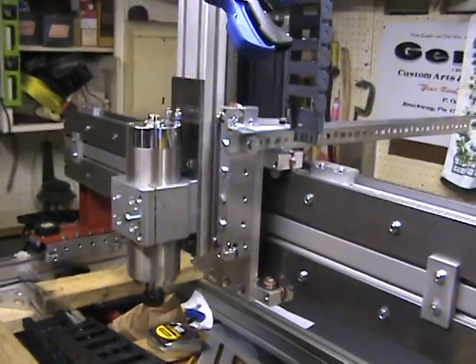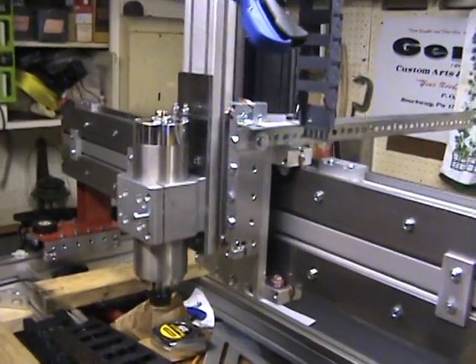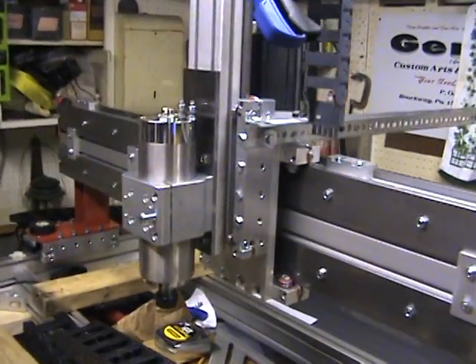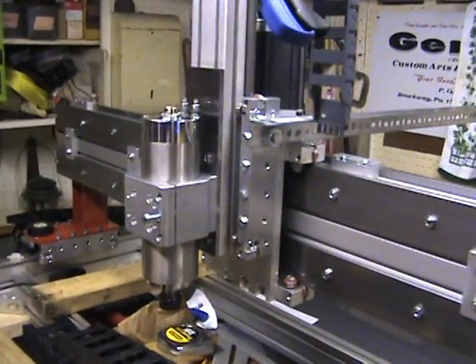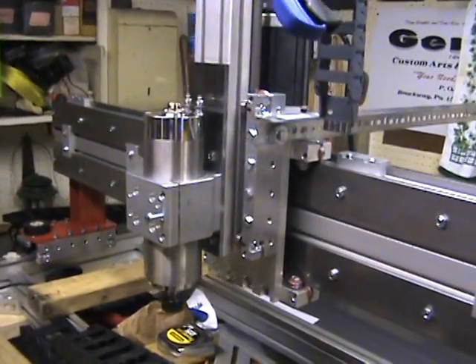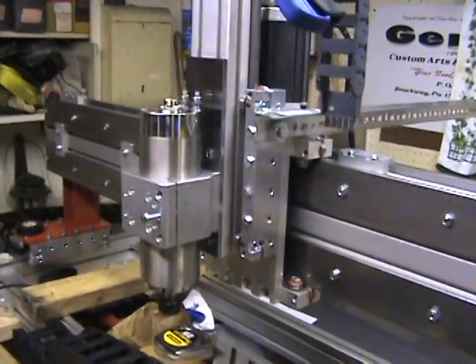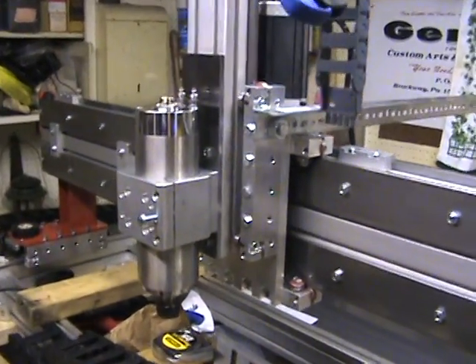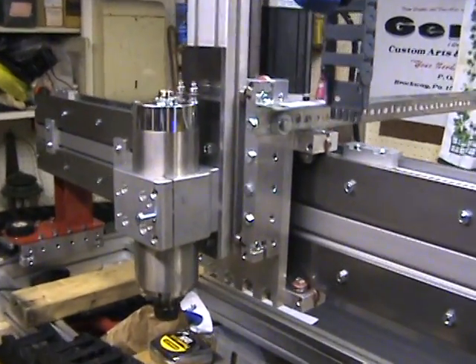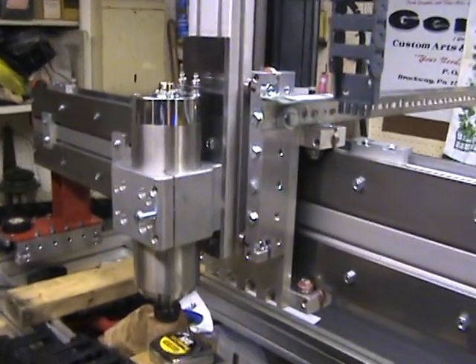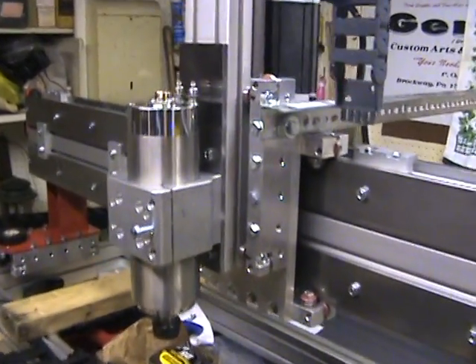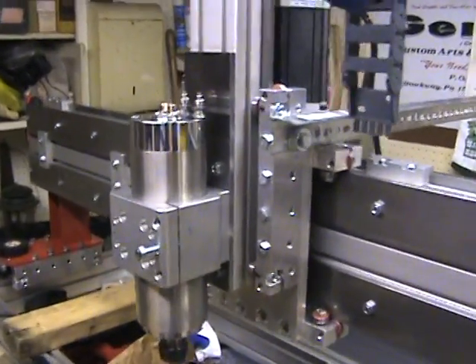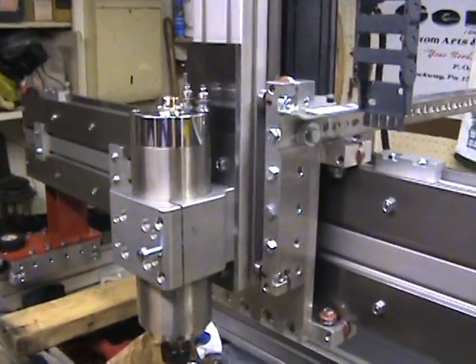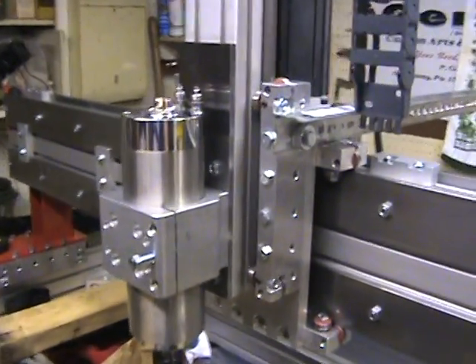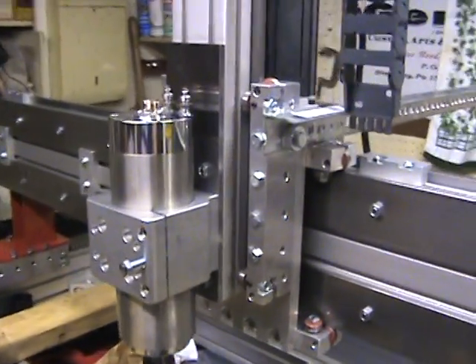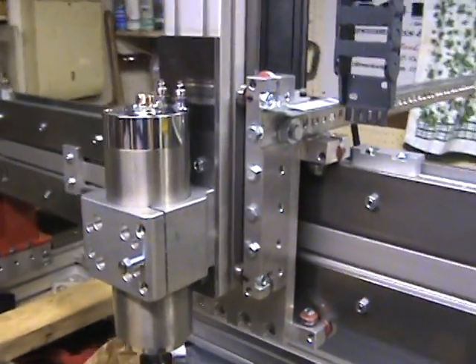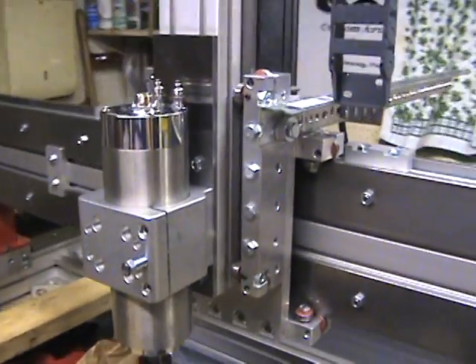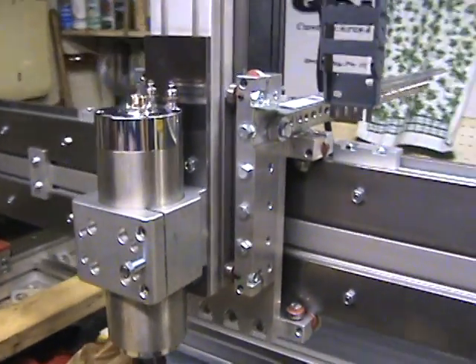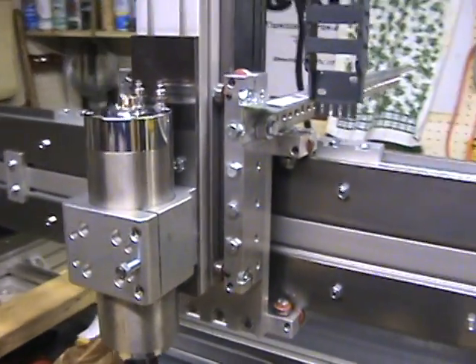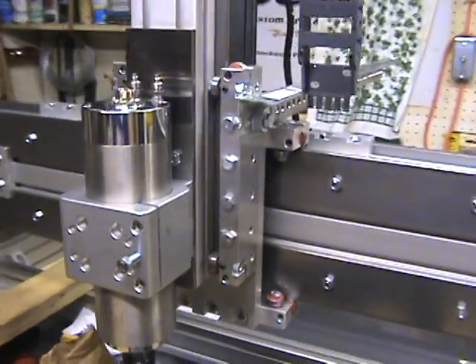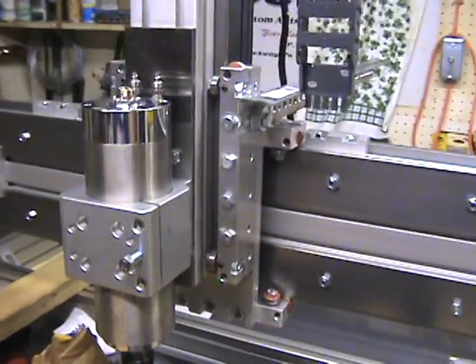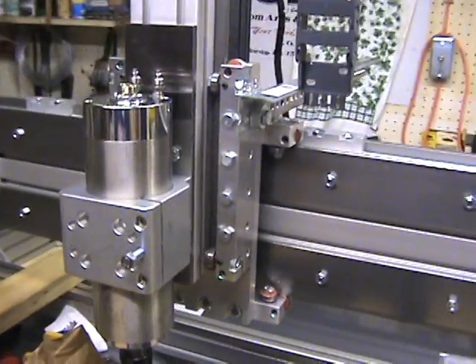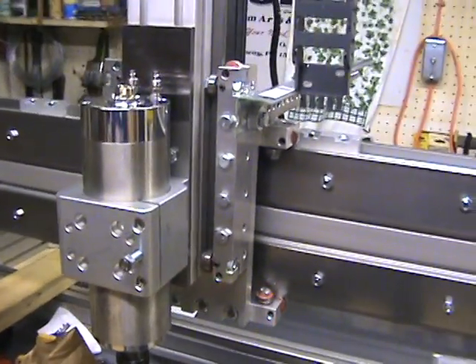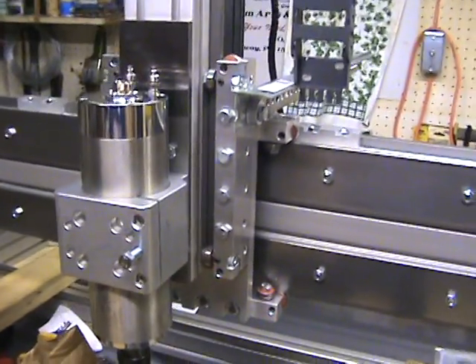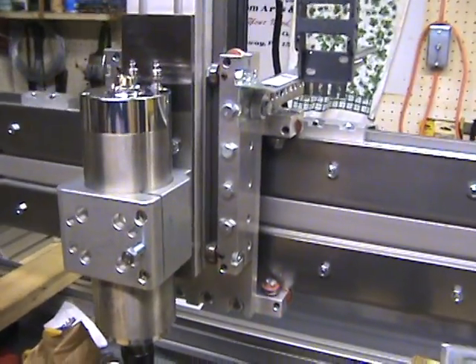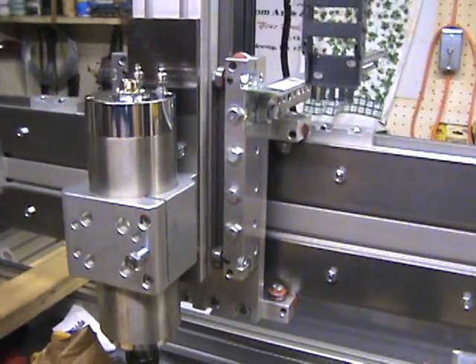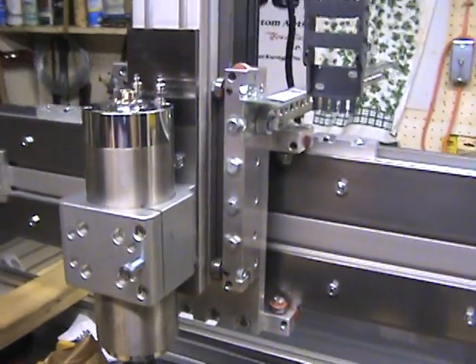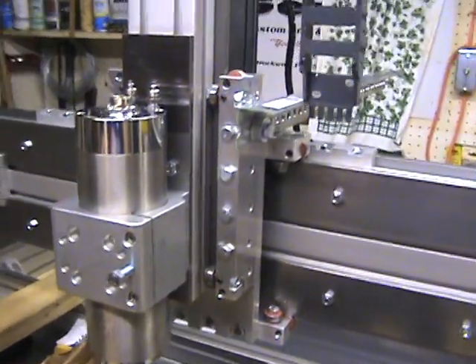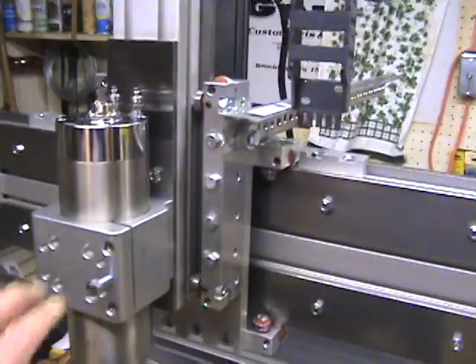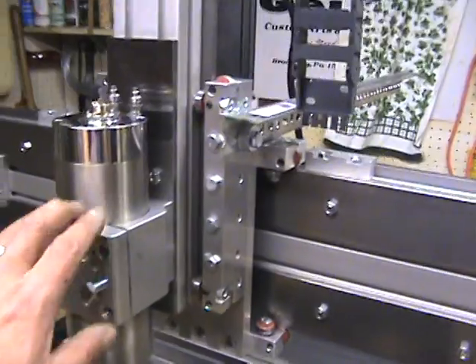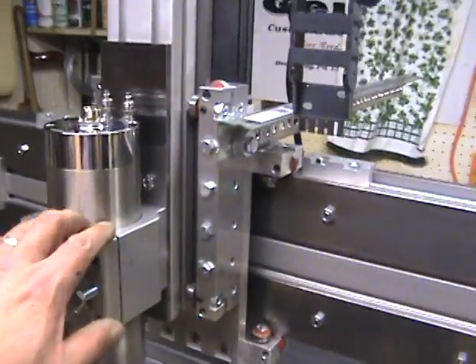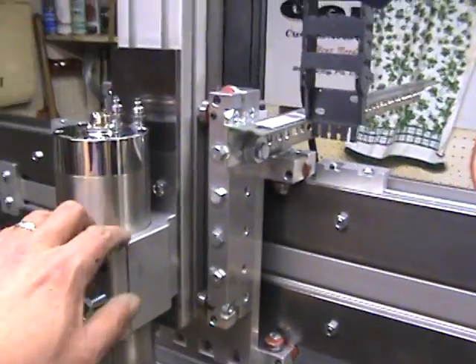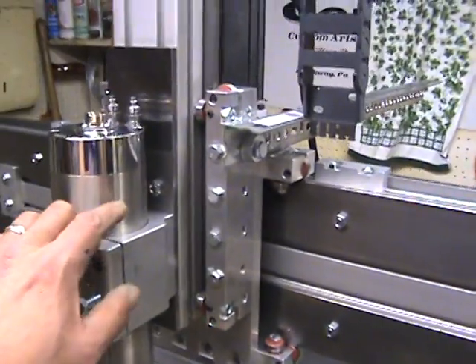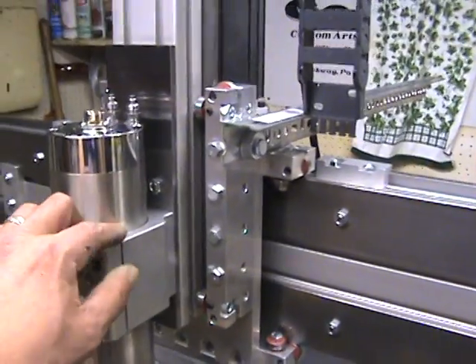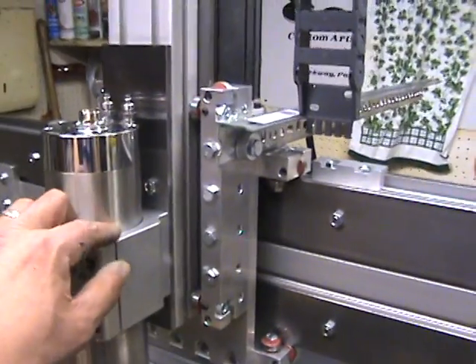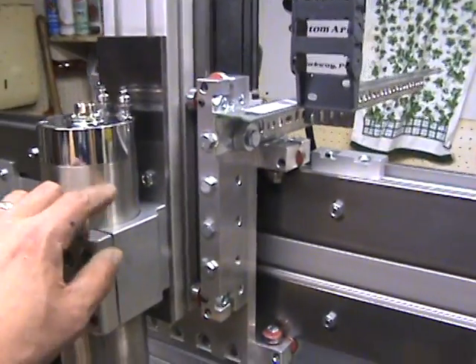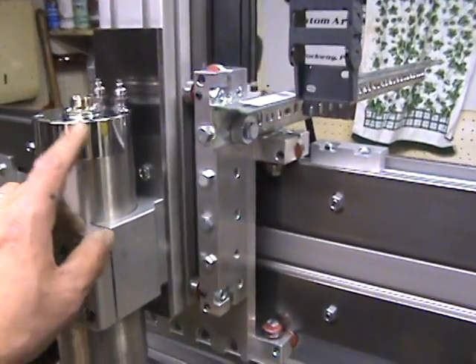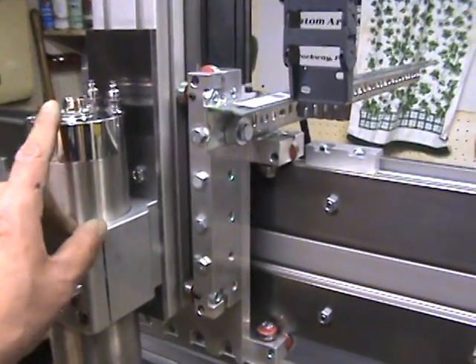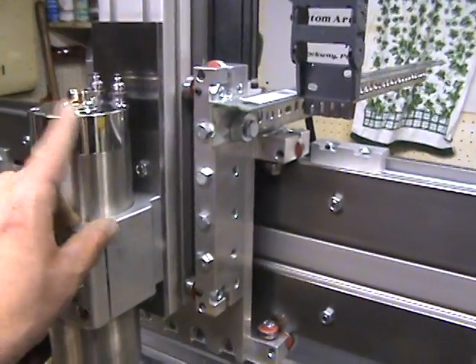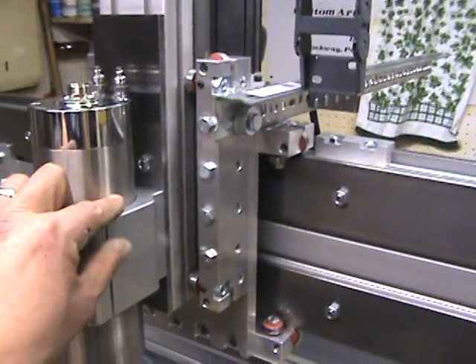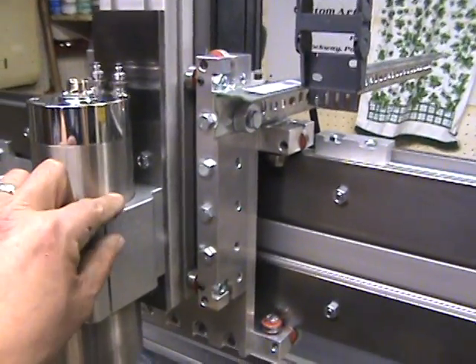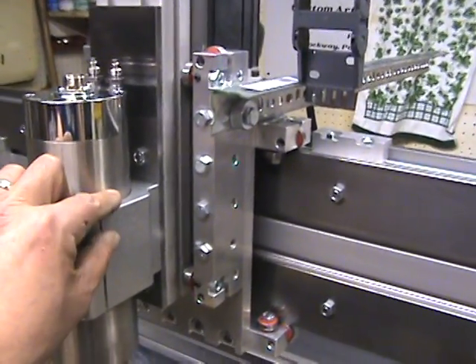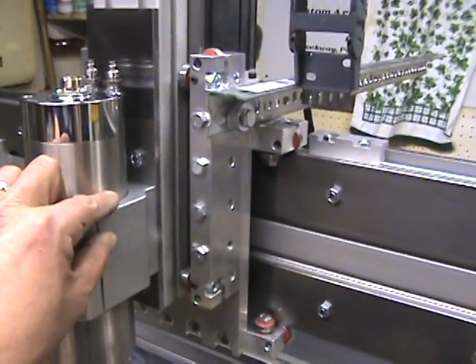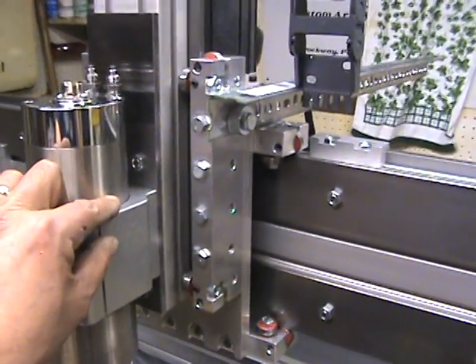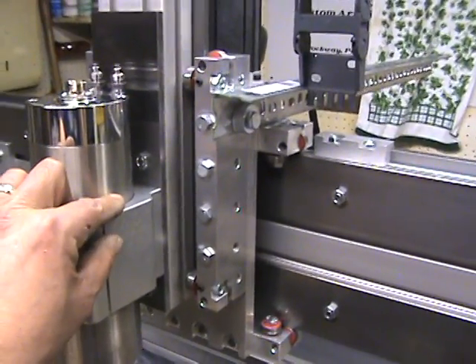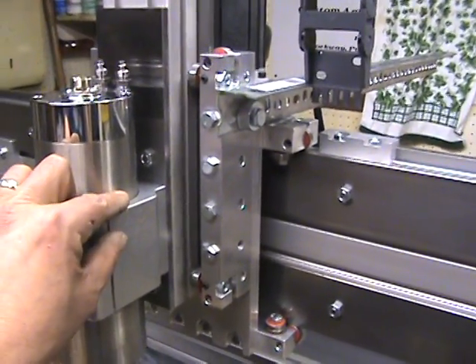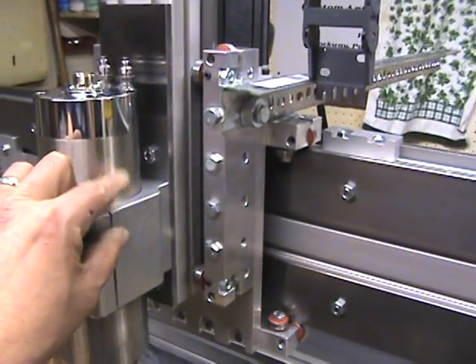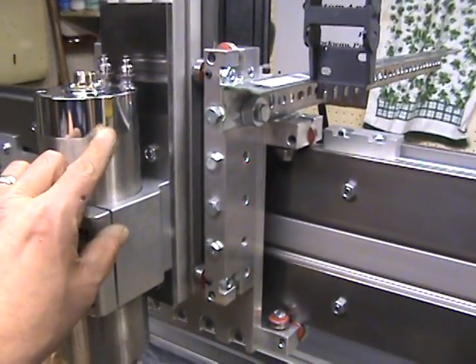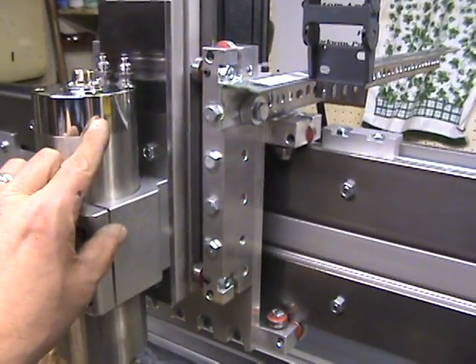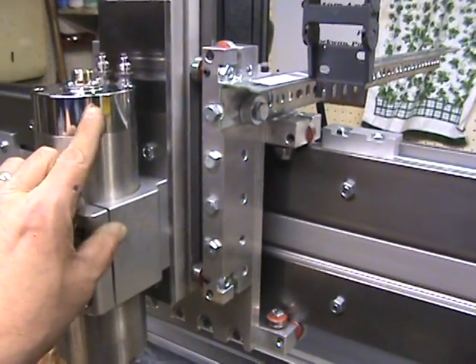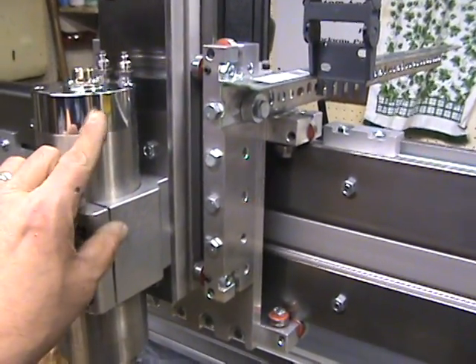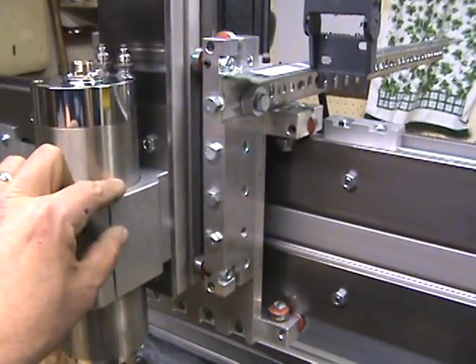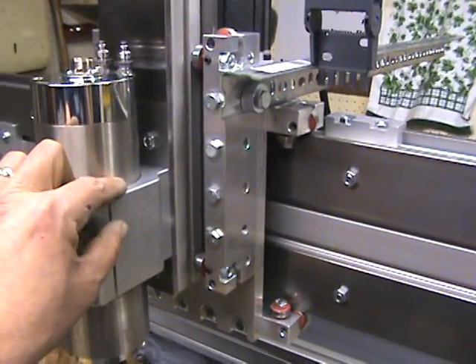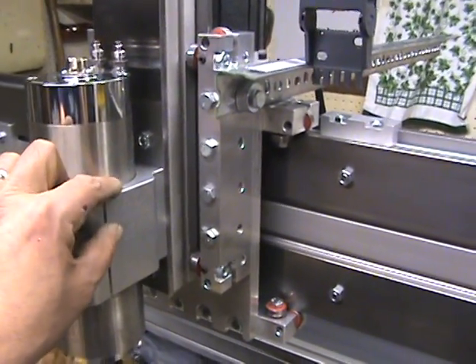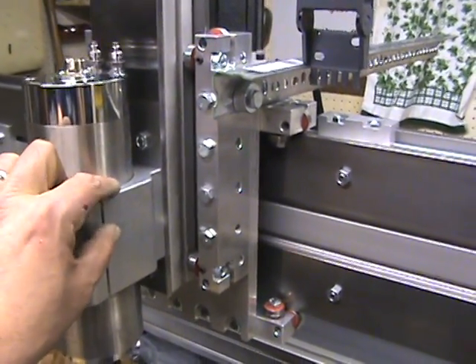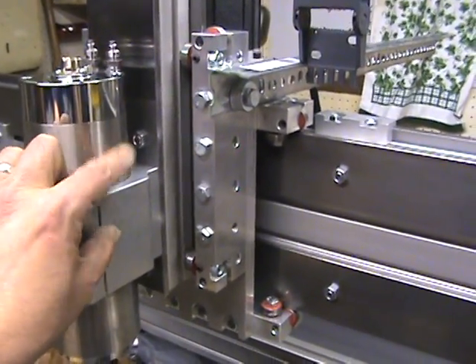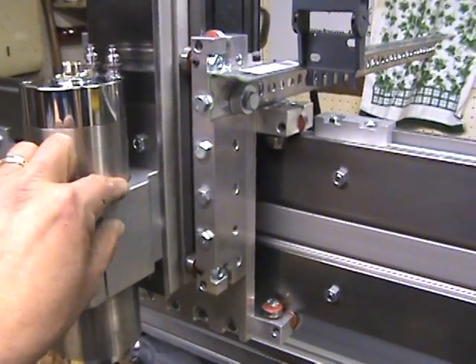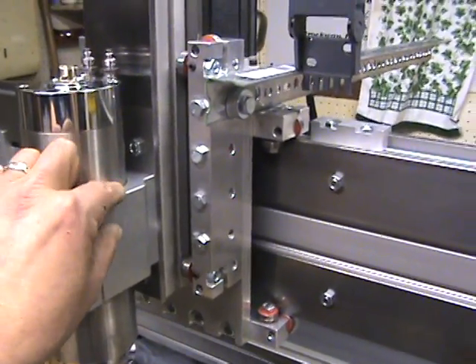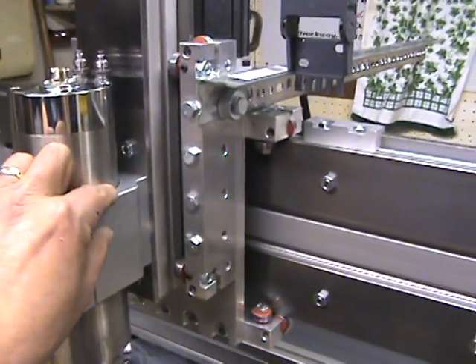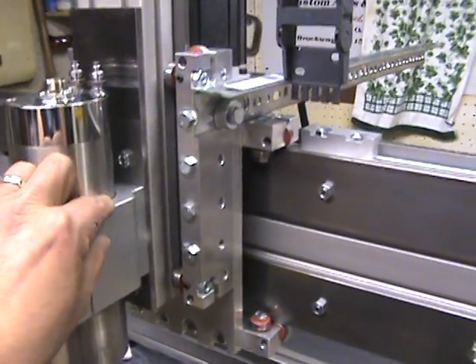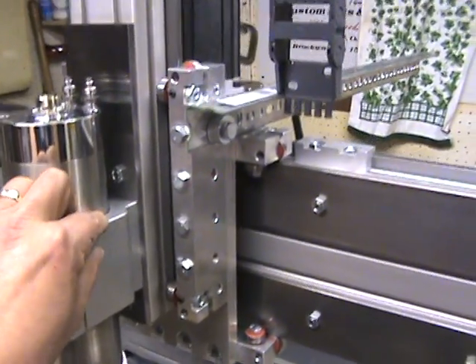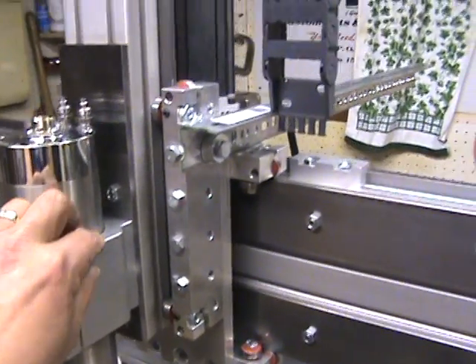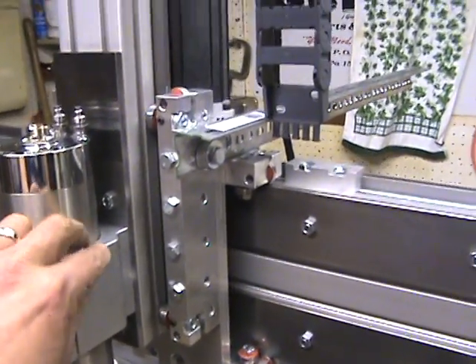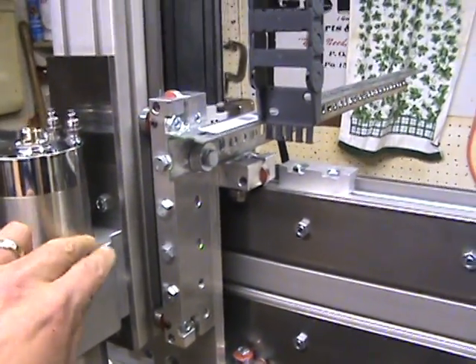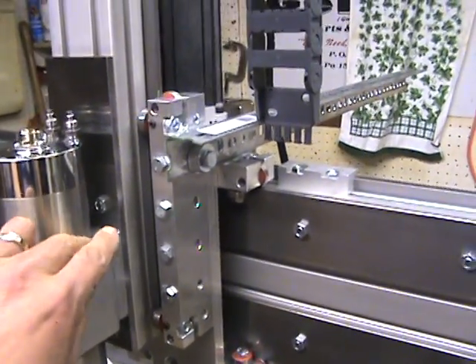Show current status. Got everything back together — got my Z-axis back together and got my spindle metal taken care of.